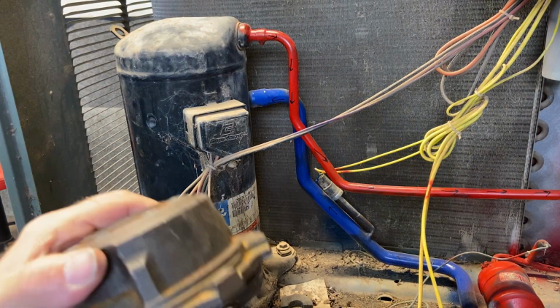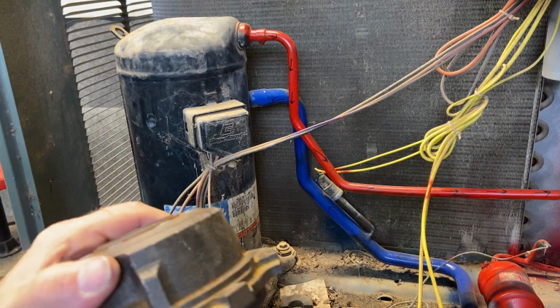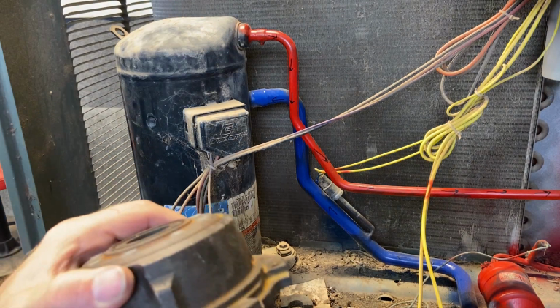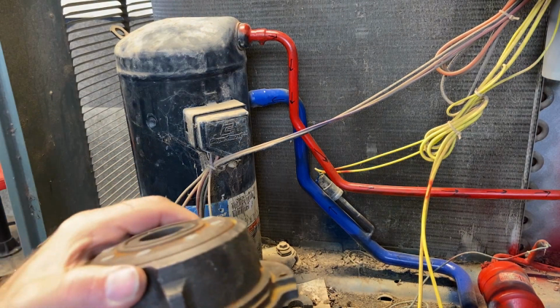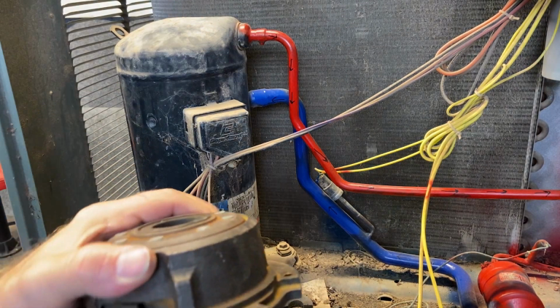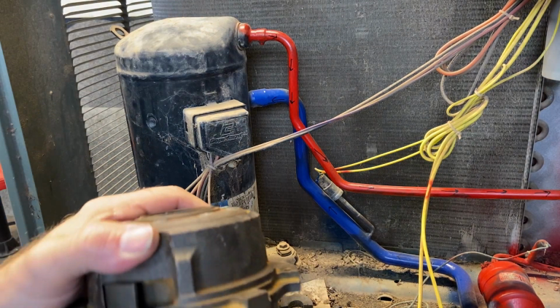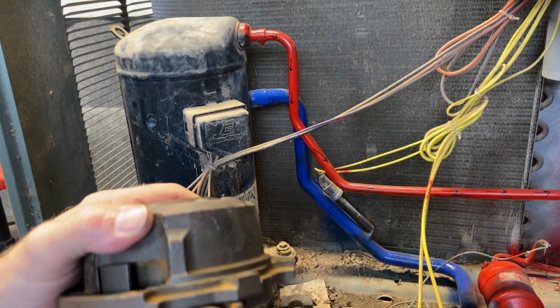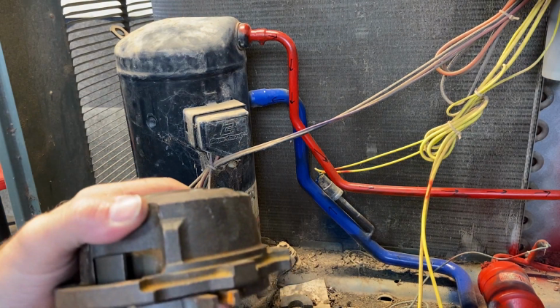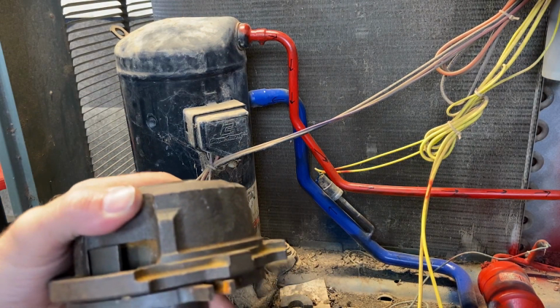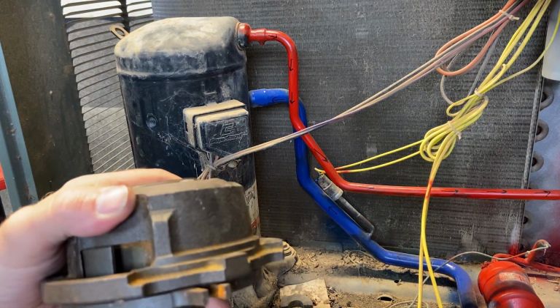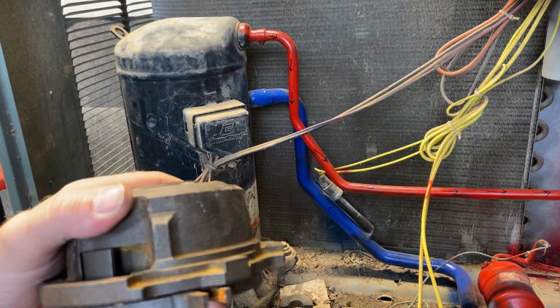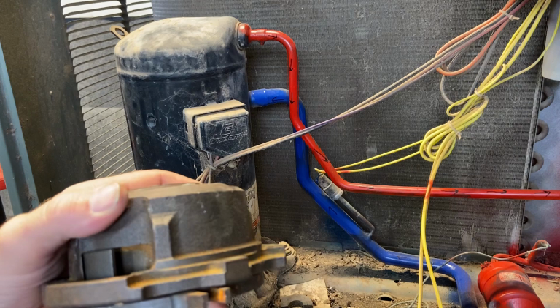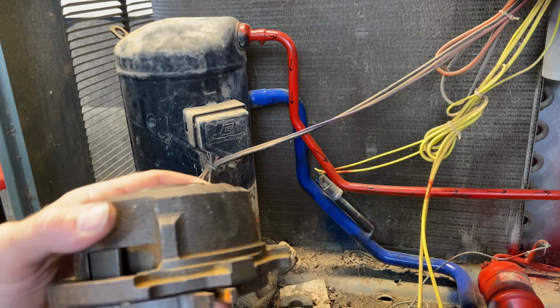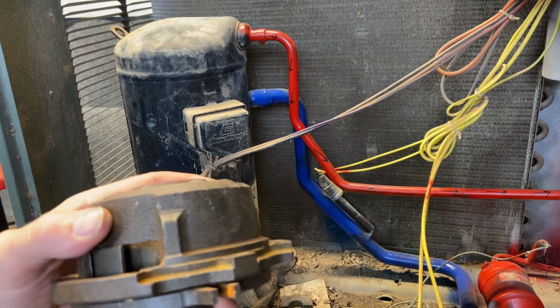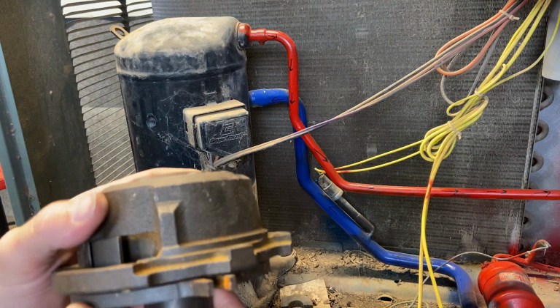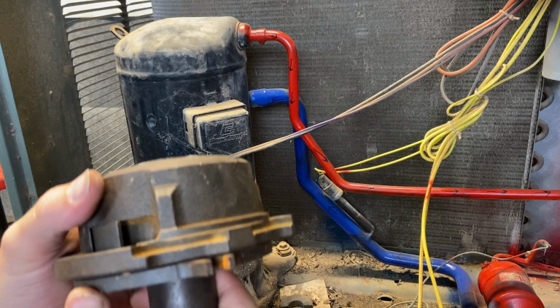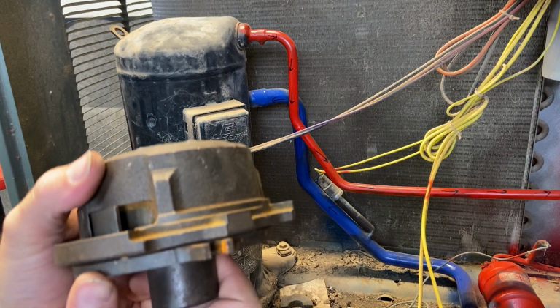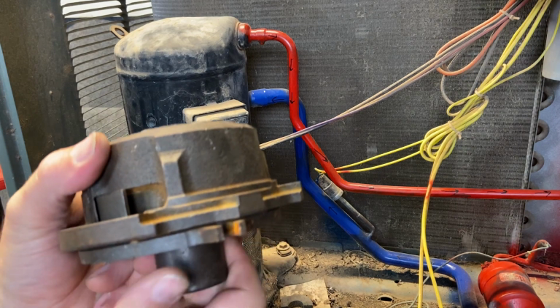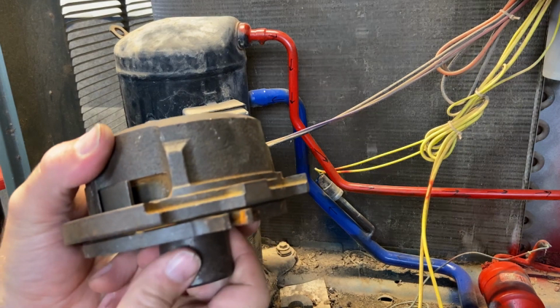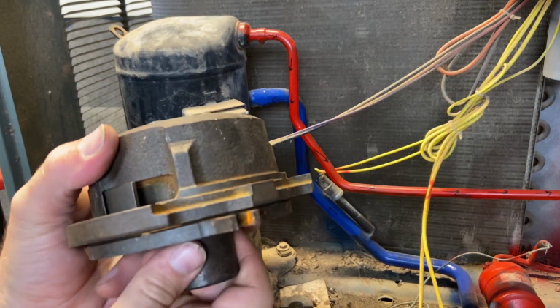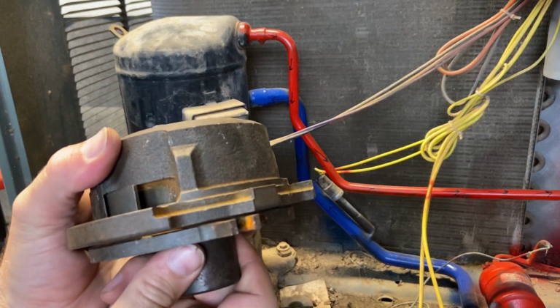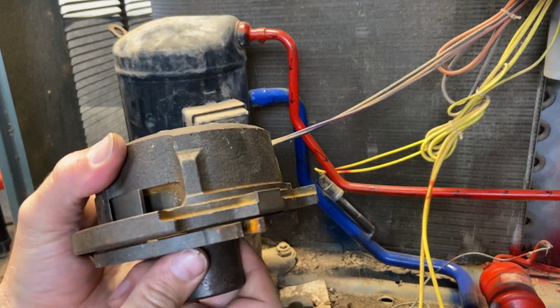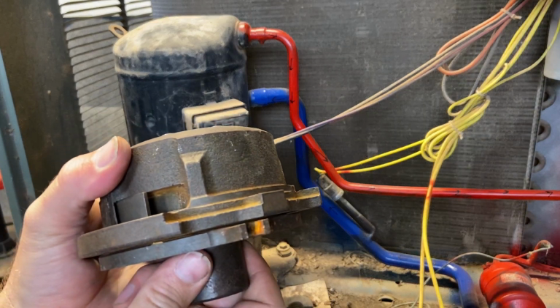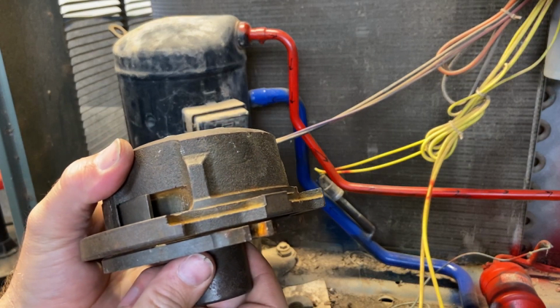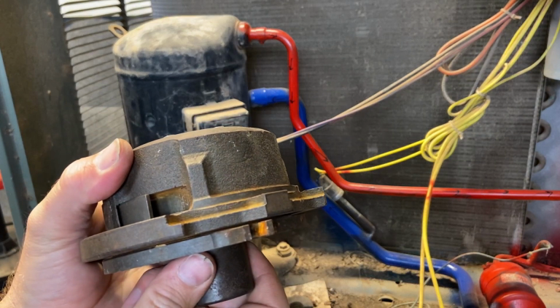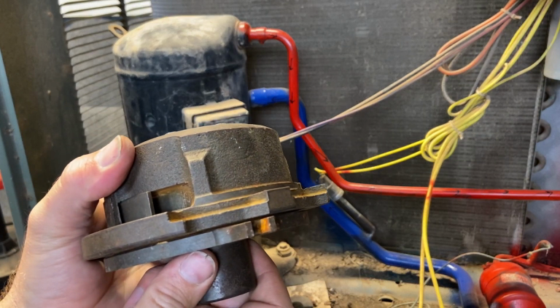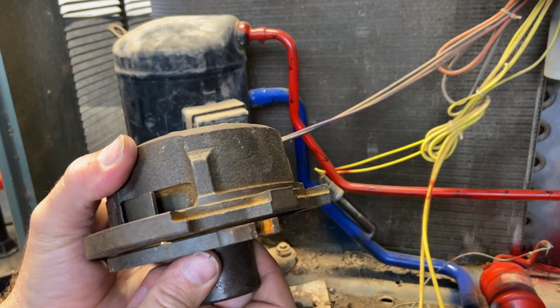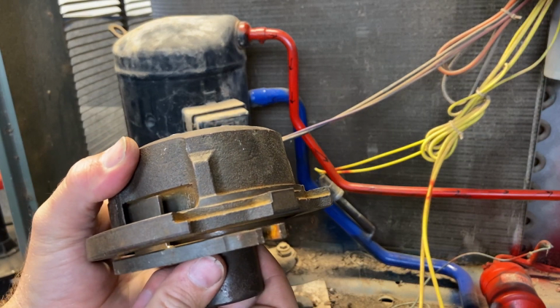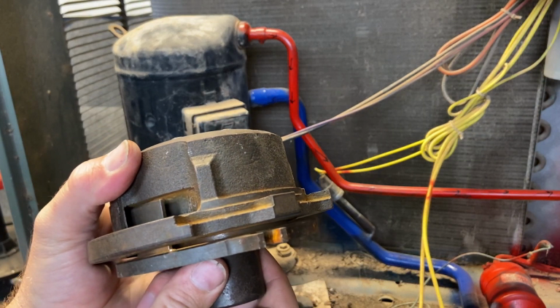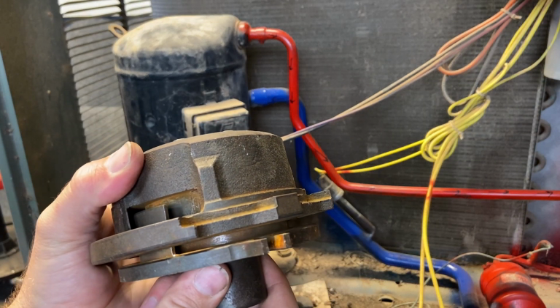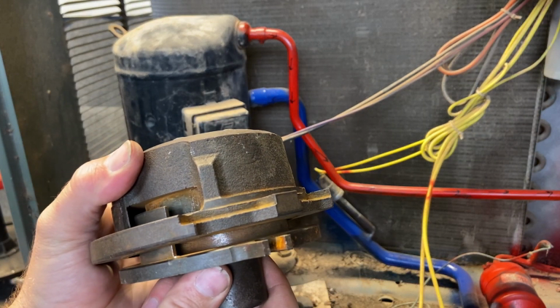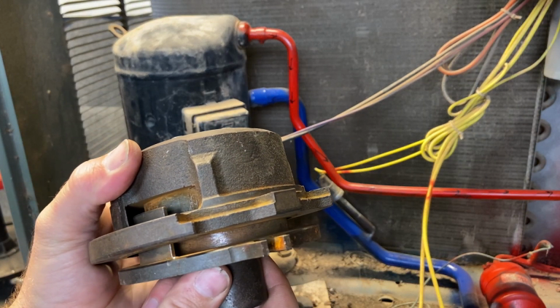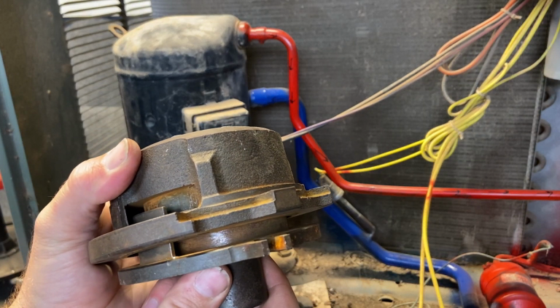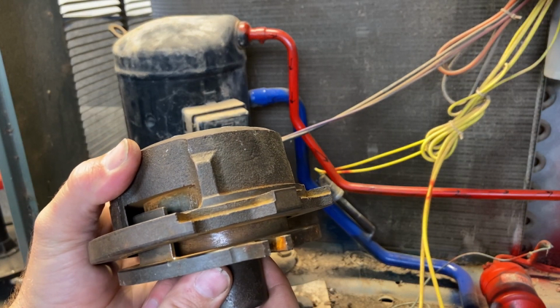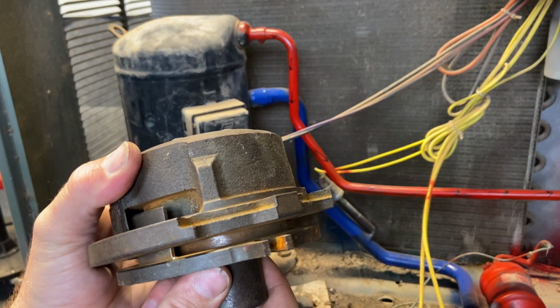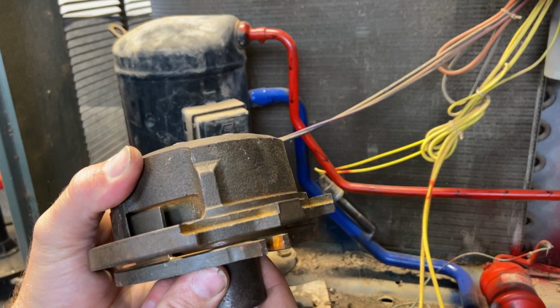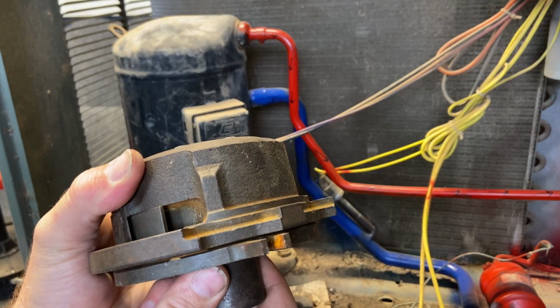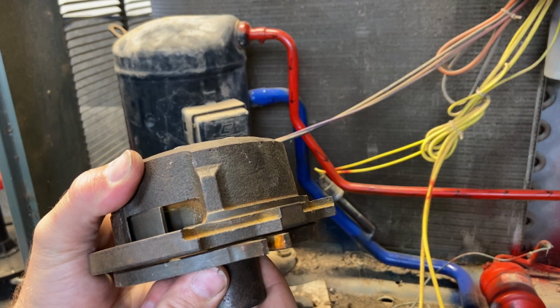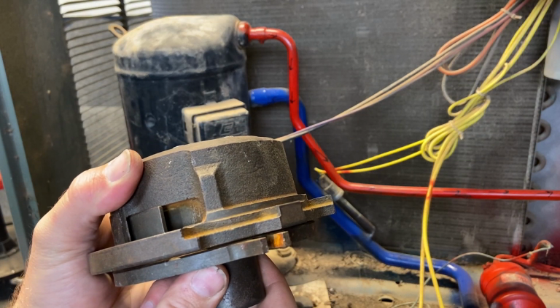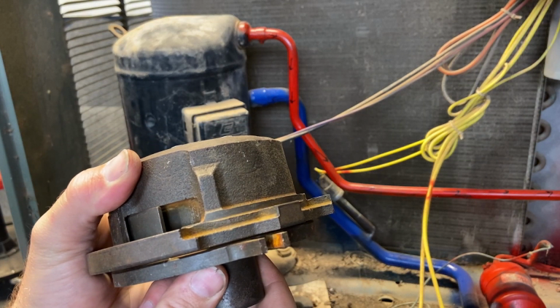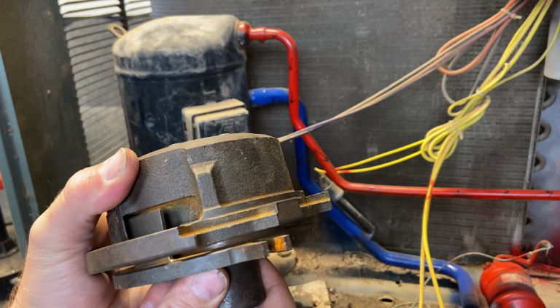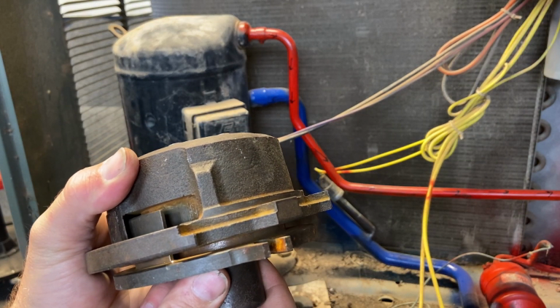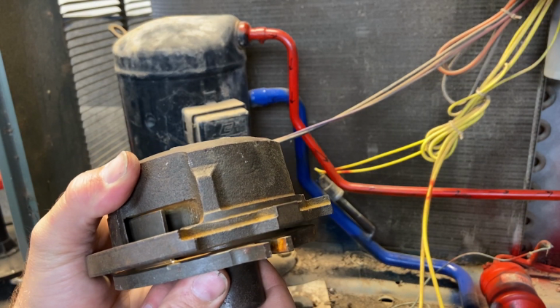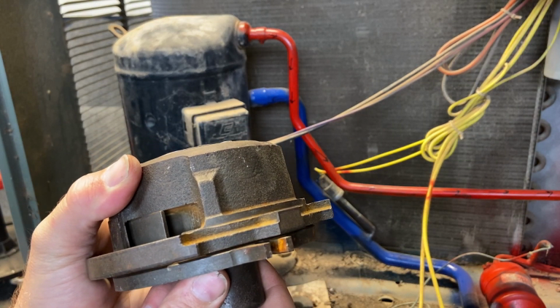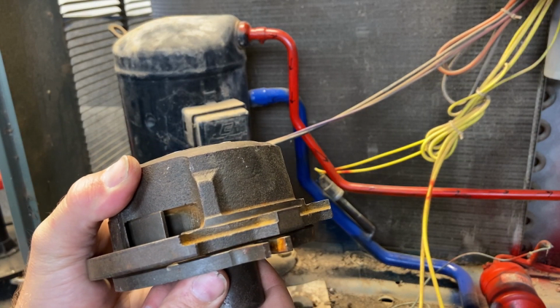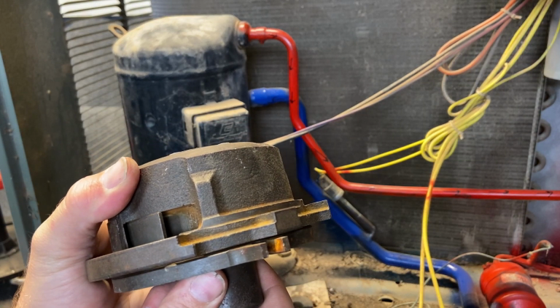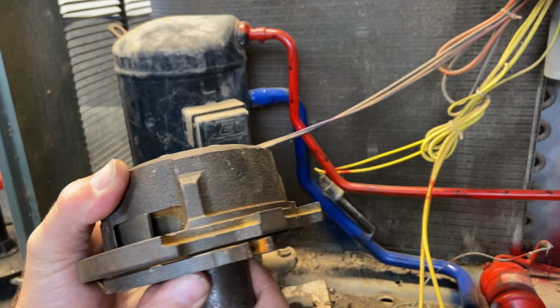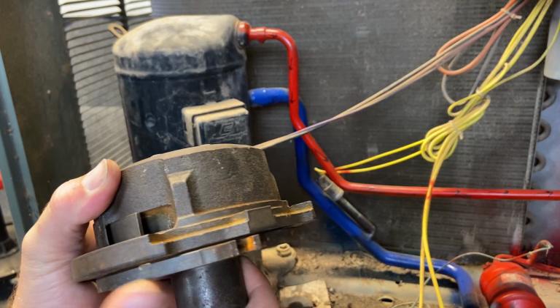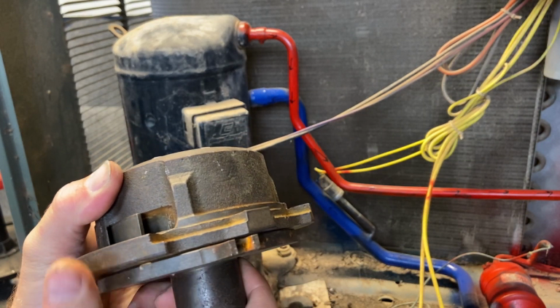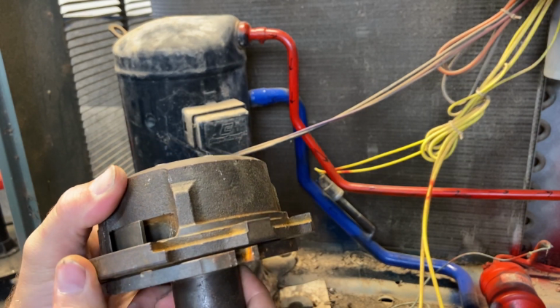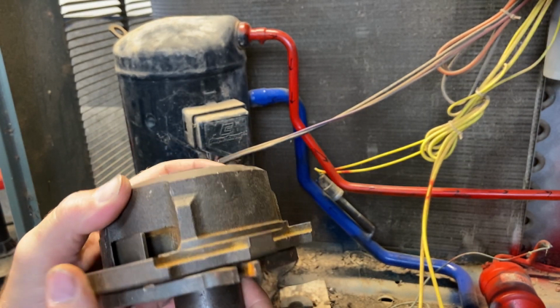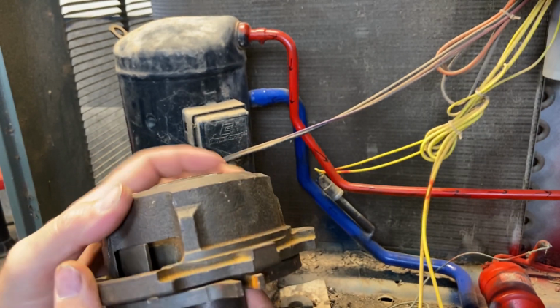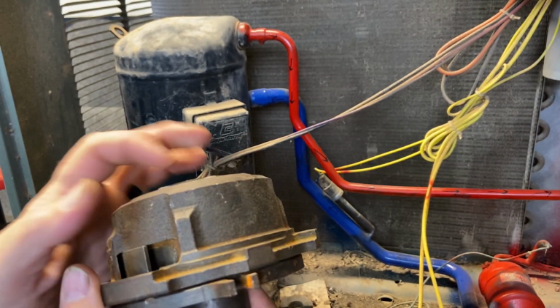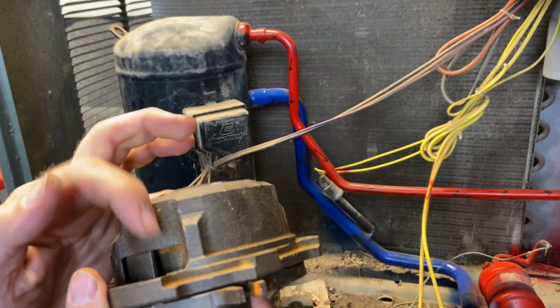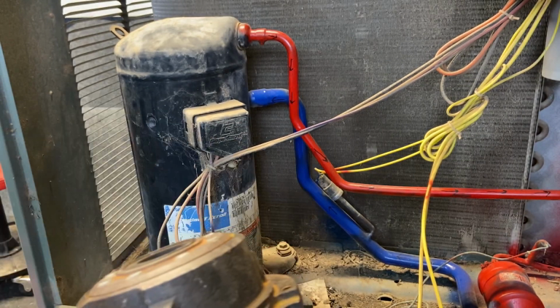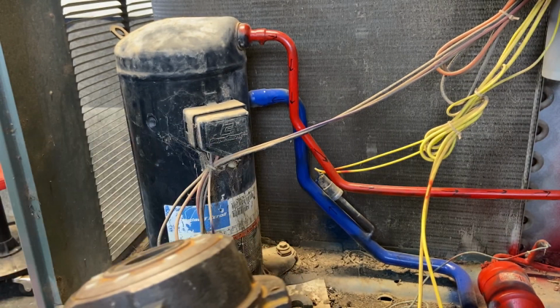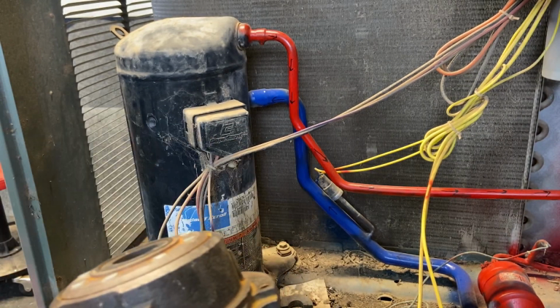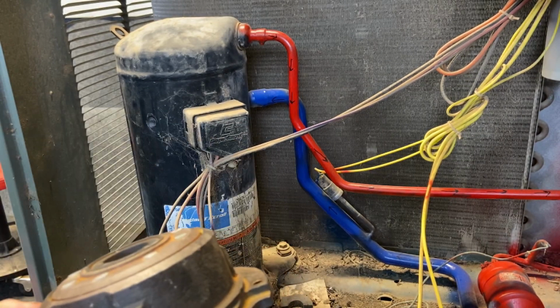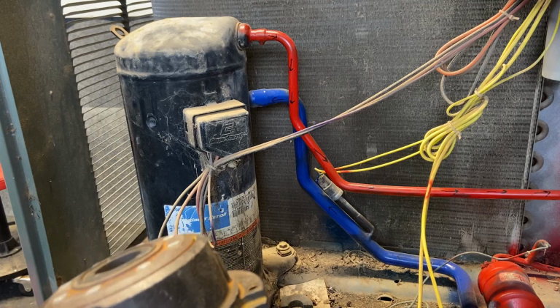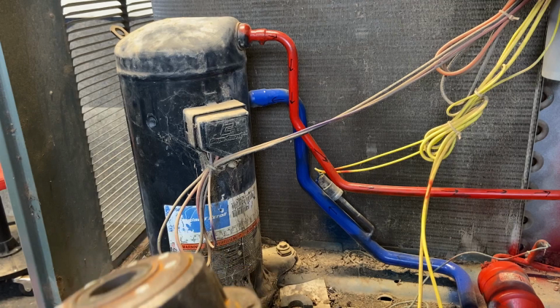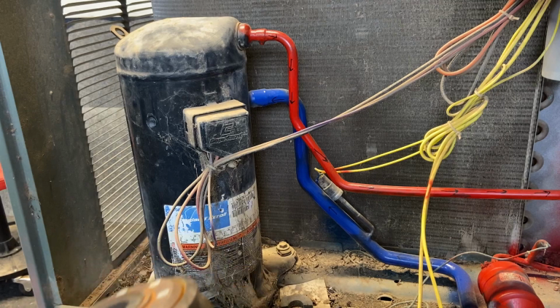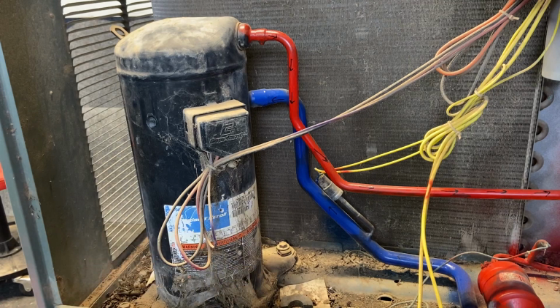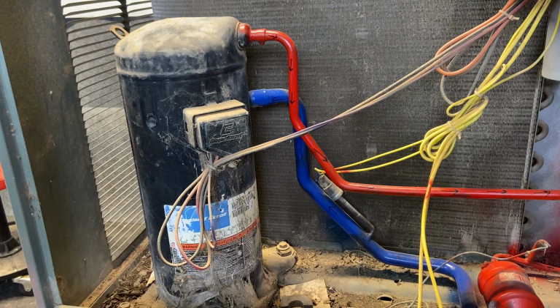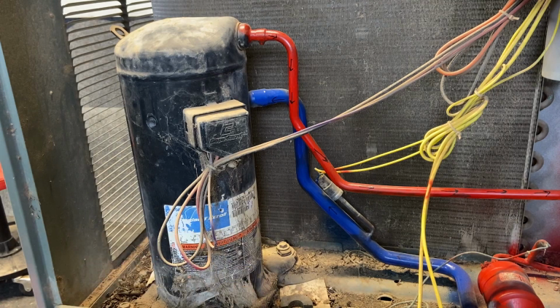Copeland actually makes a compliant scroll, which allows for this to separate a little bit if it gets any liquid refrigerant in there.